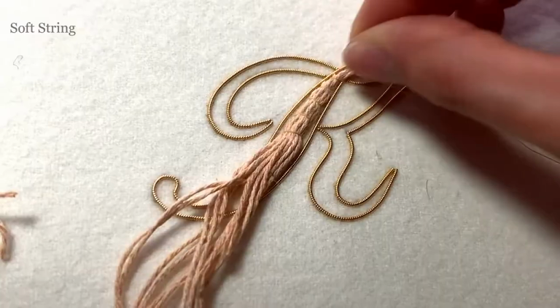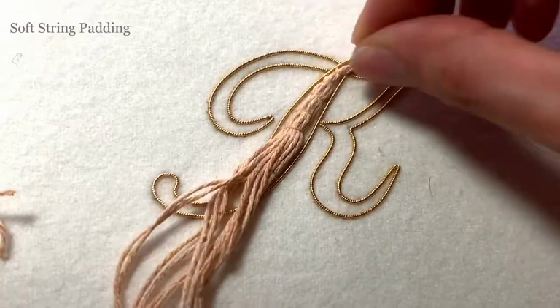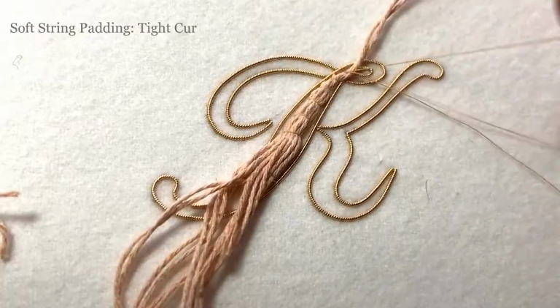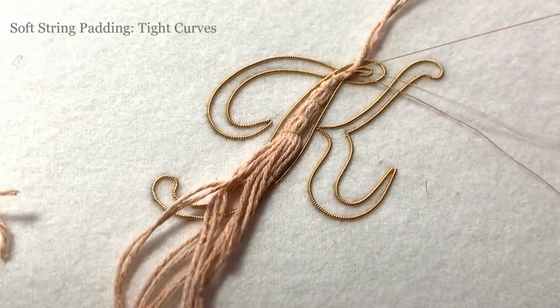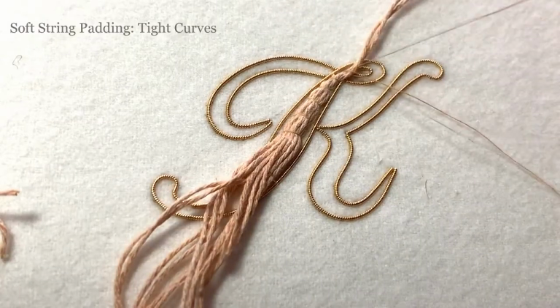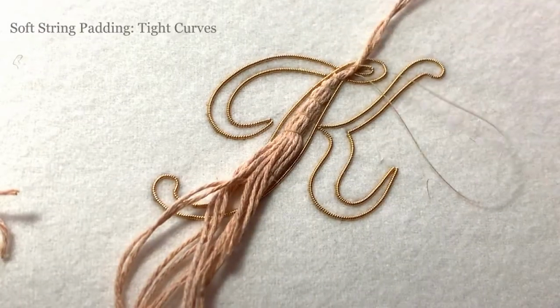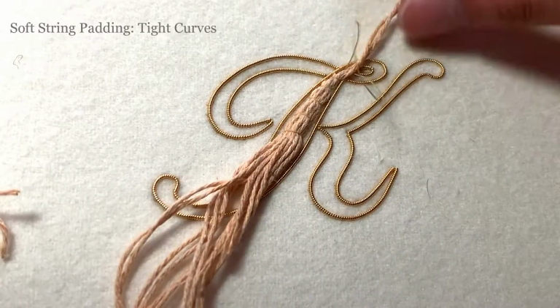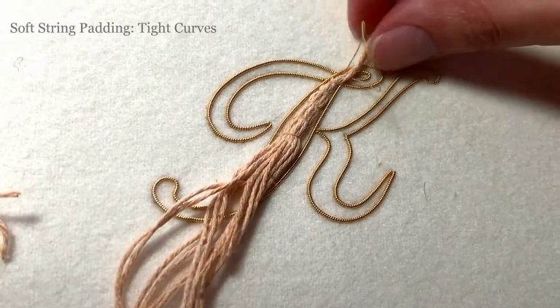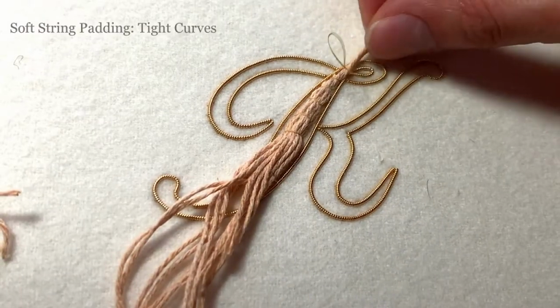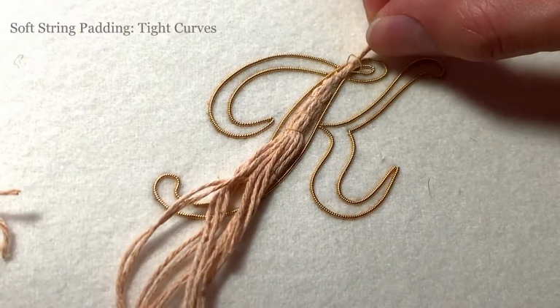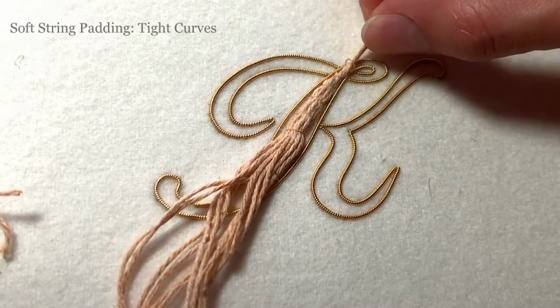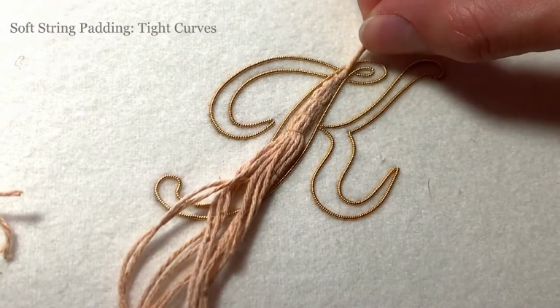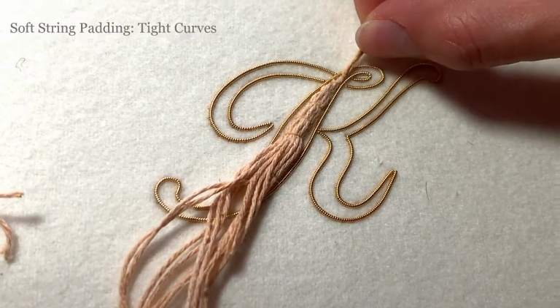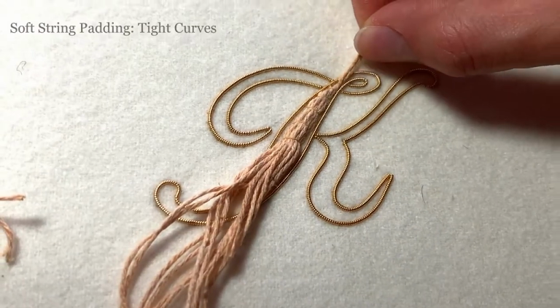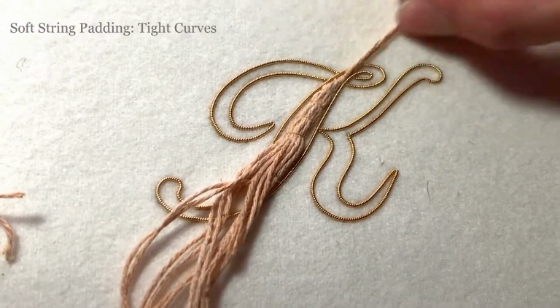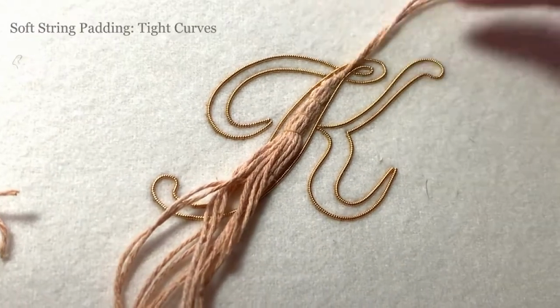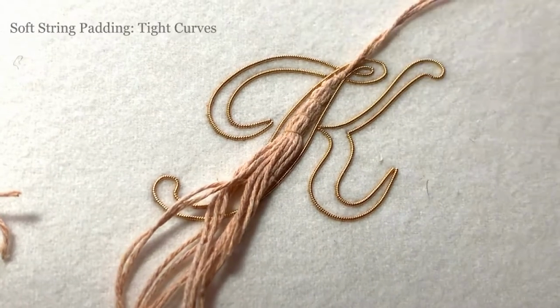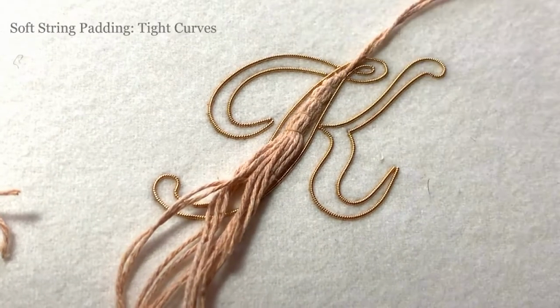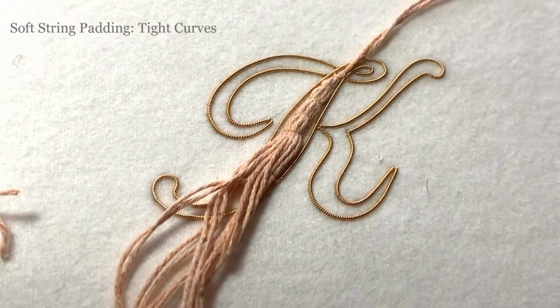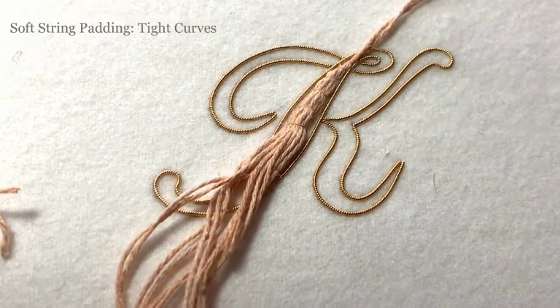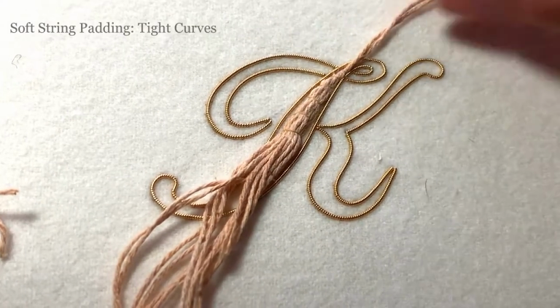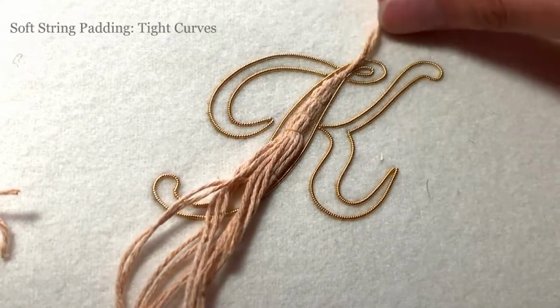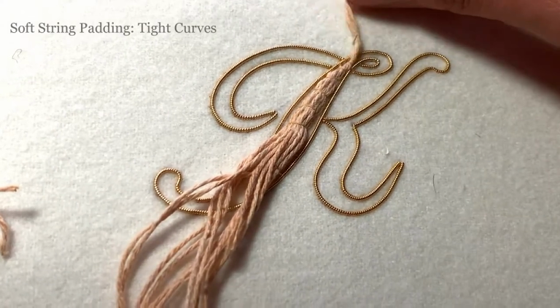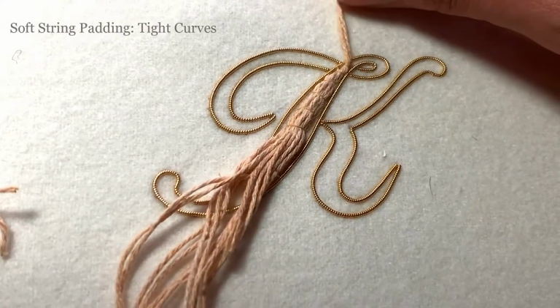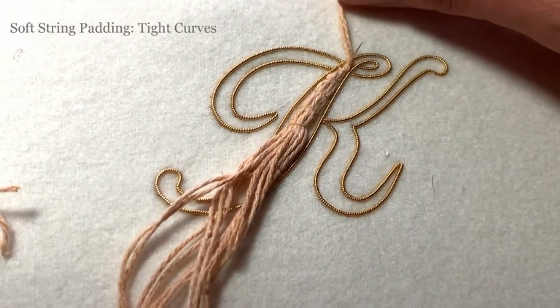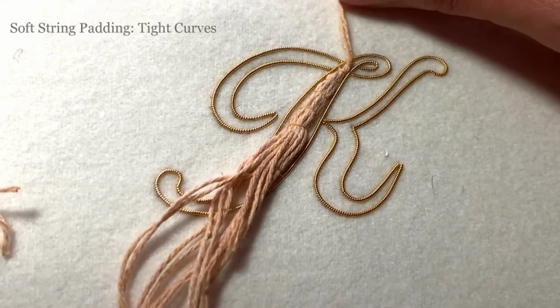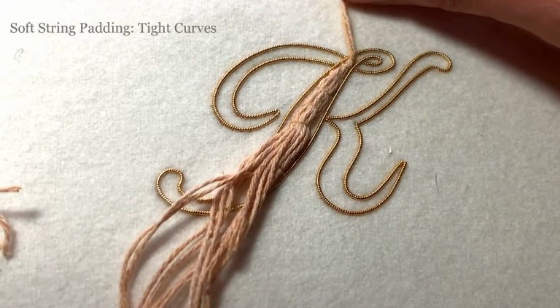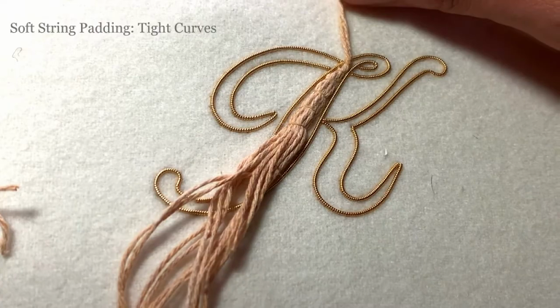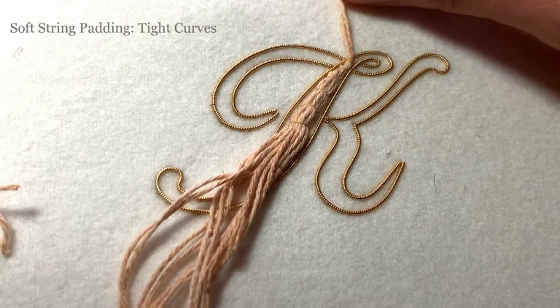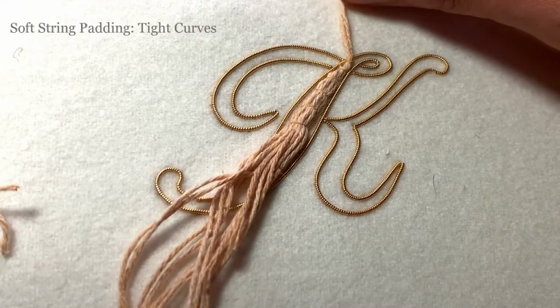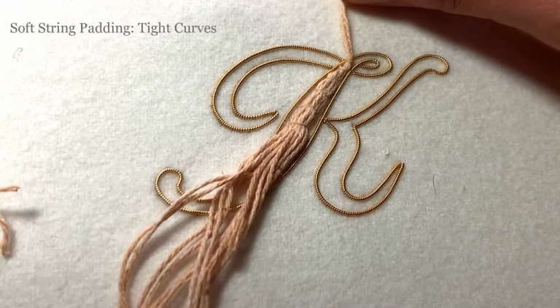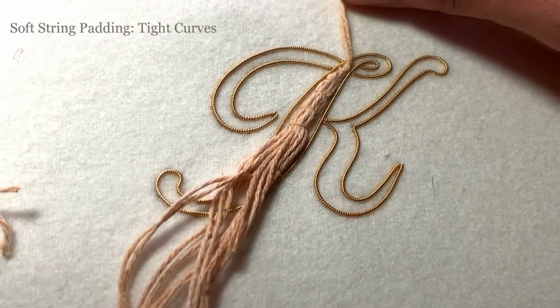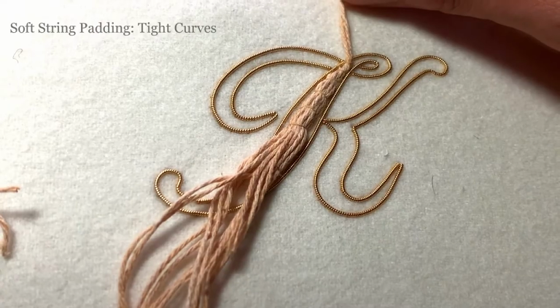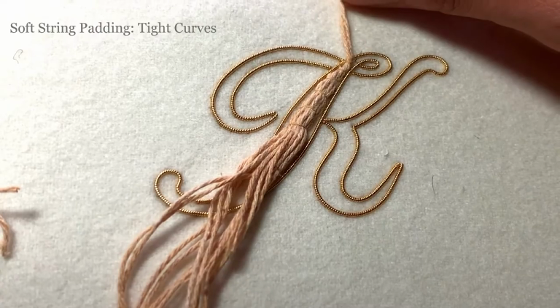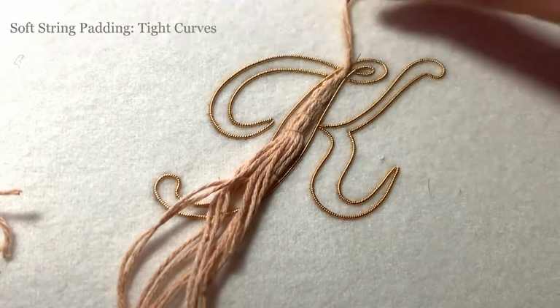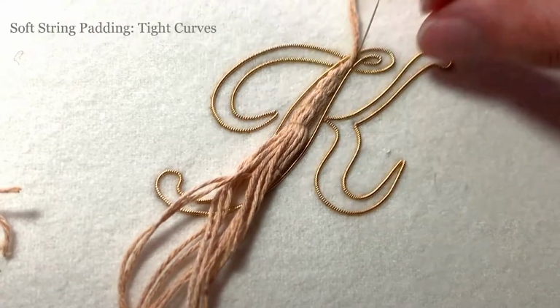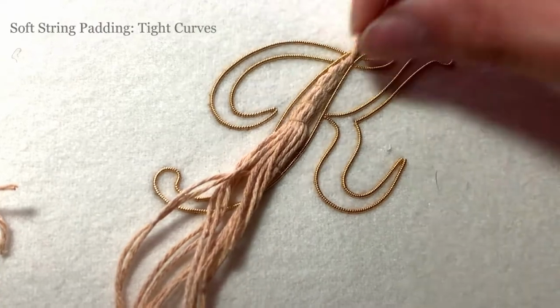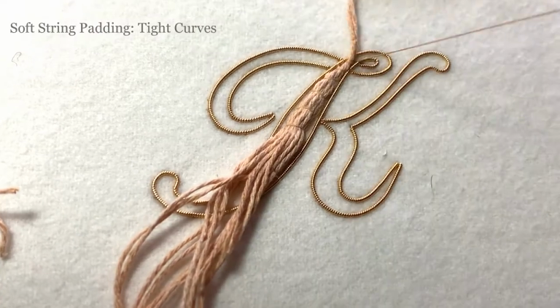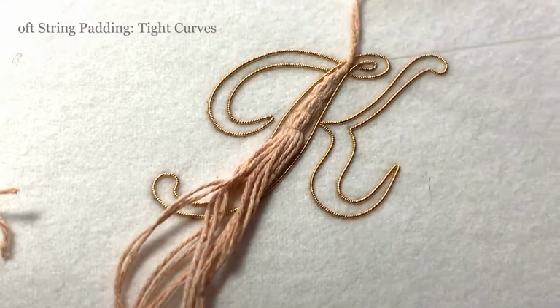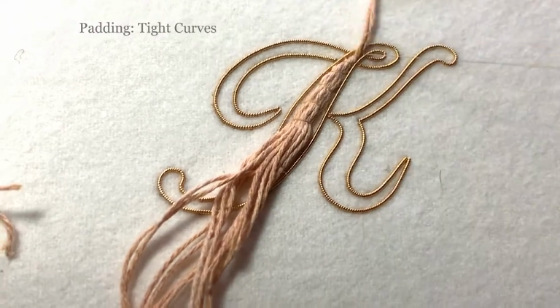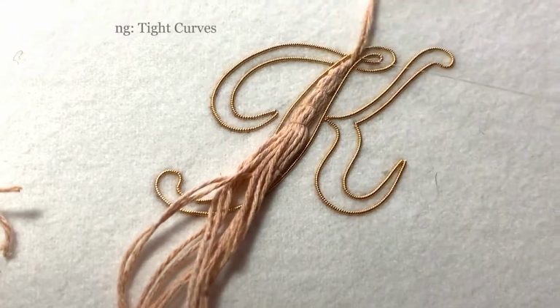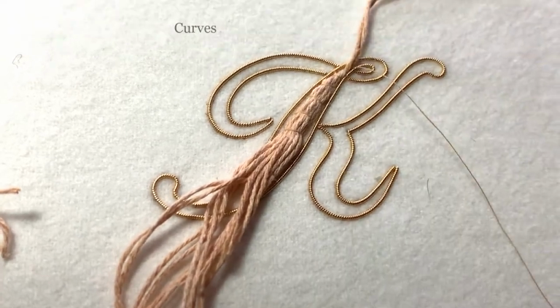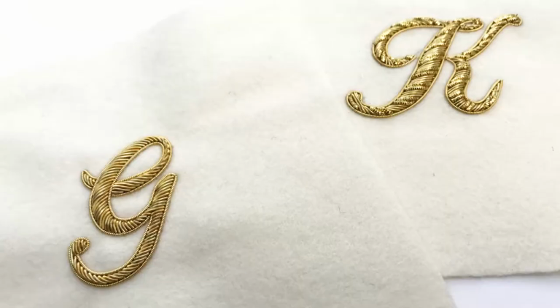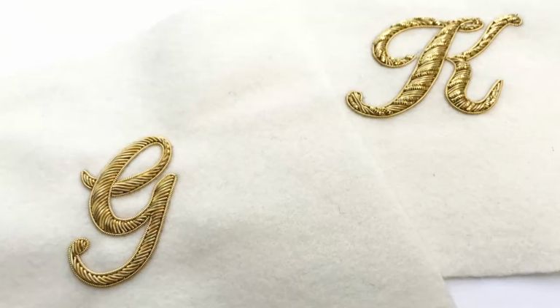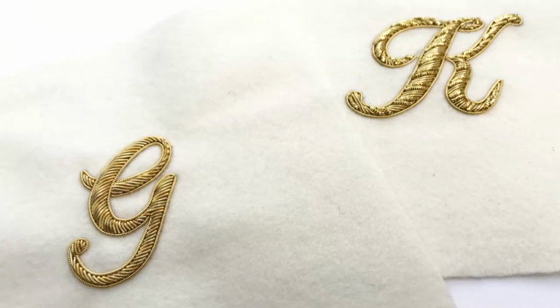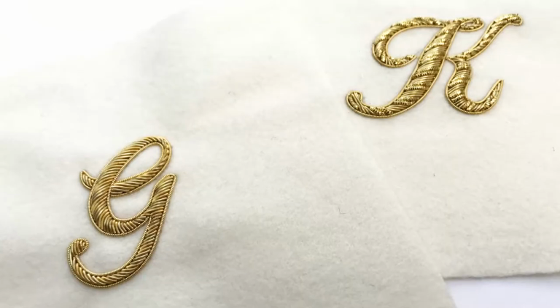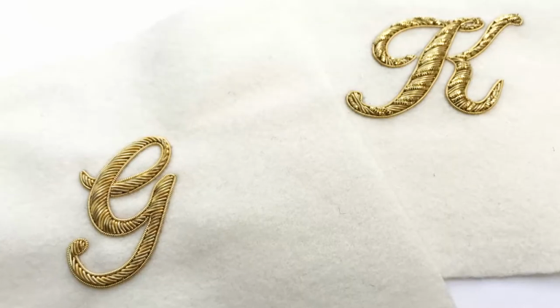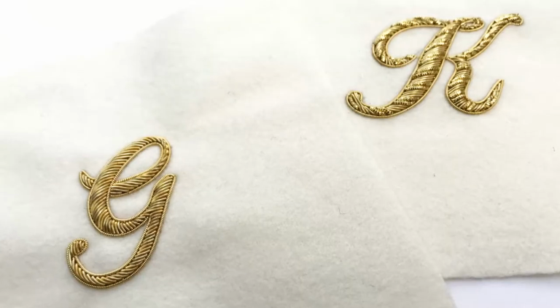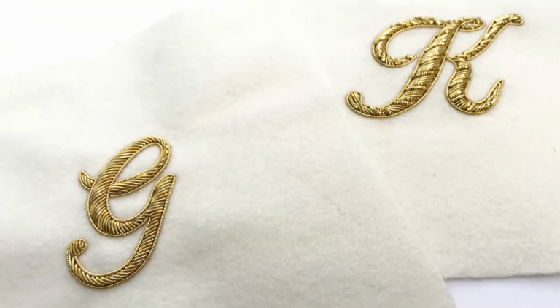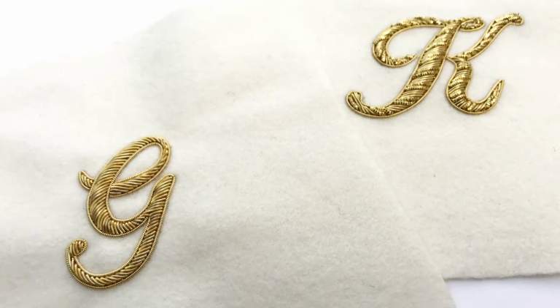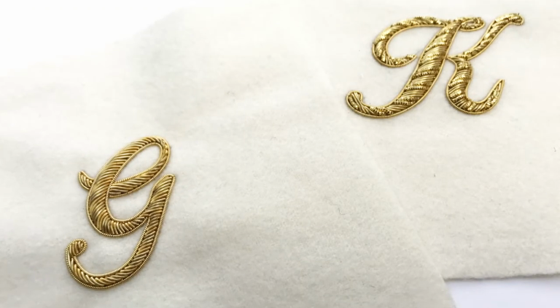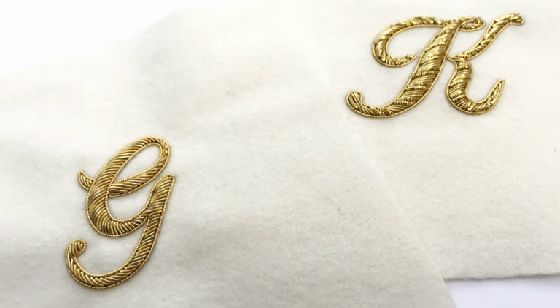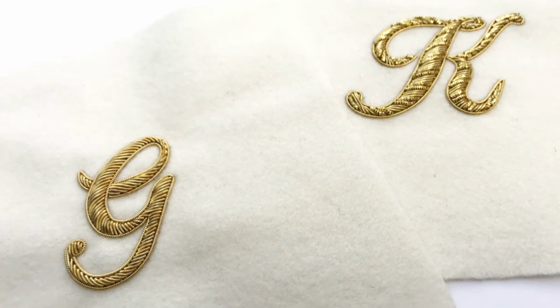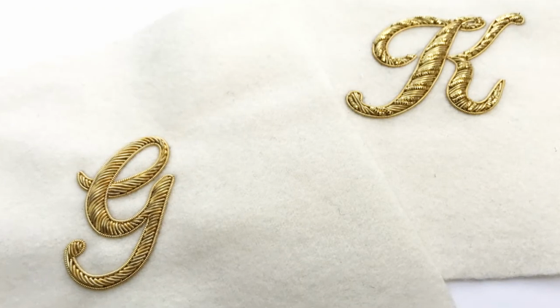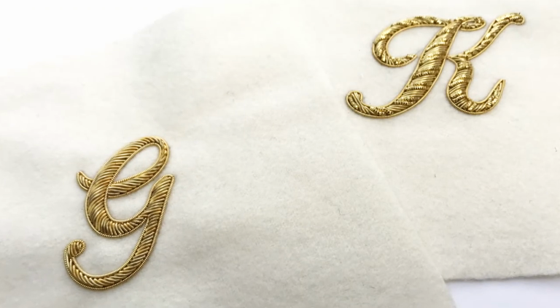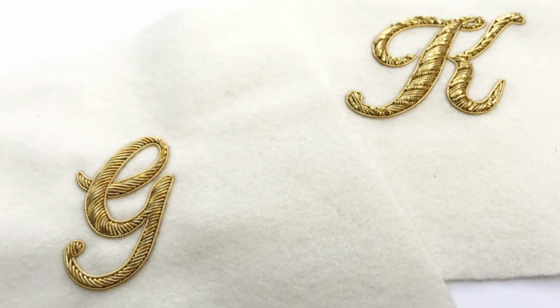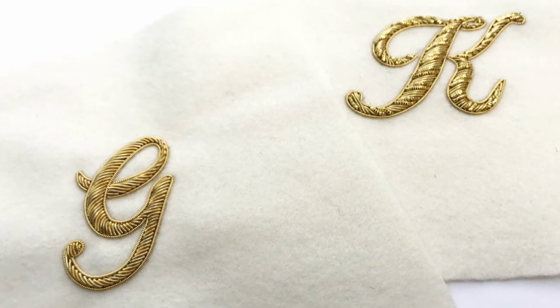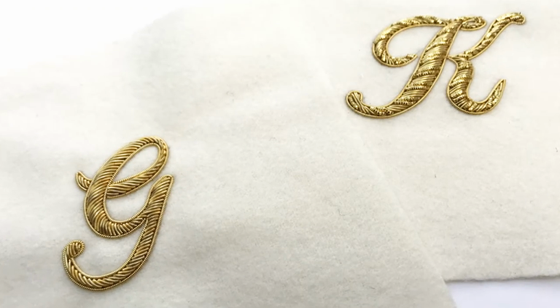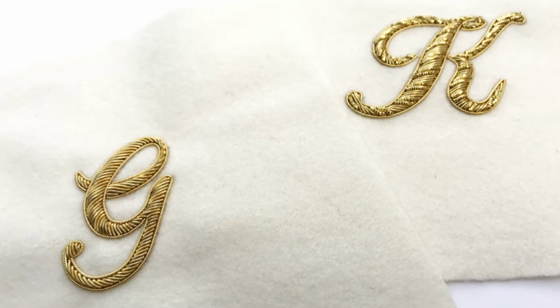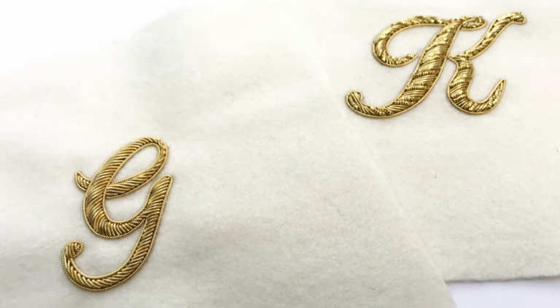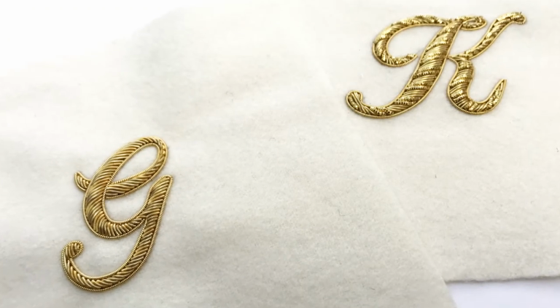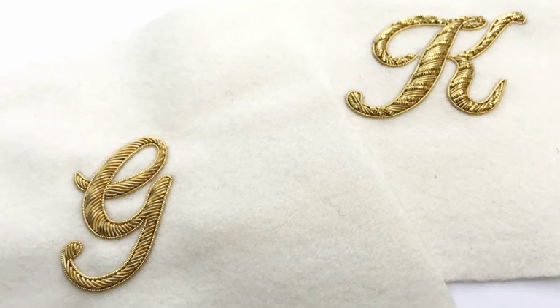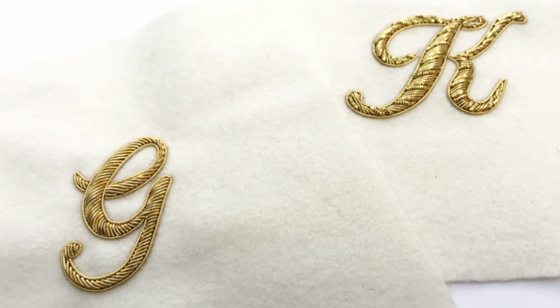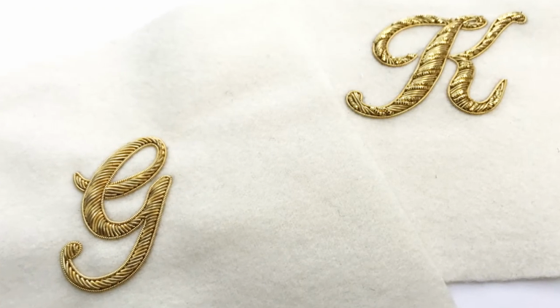Head over to the London Embroidery School website for all the details and to access our most technically advanced Goldwork class to date.